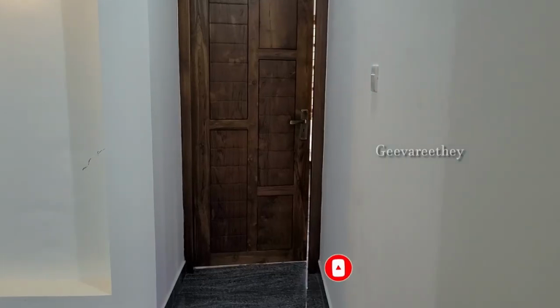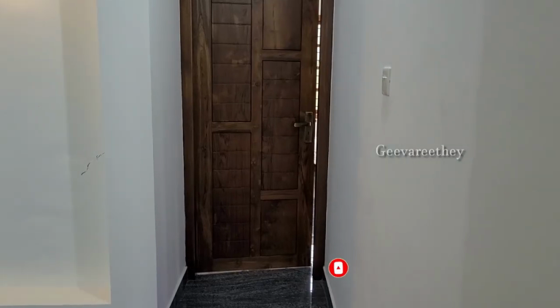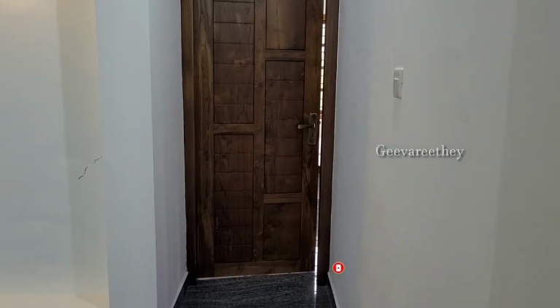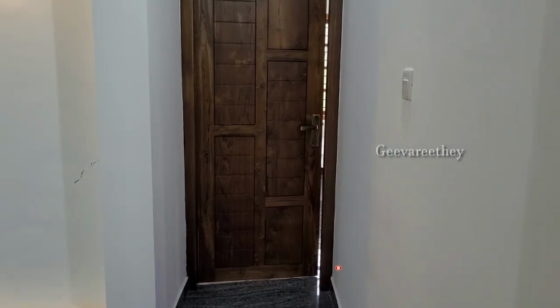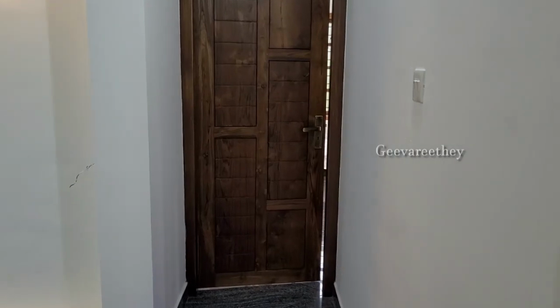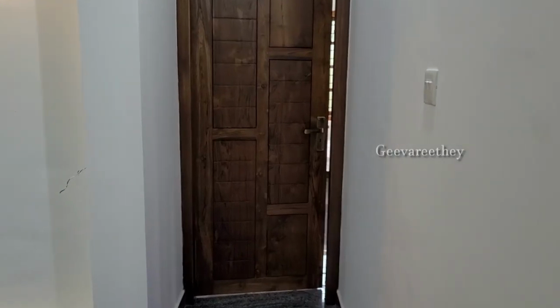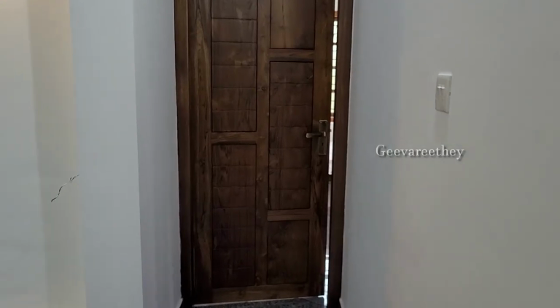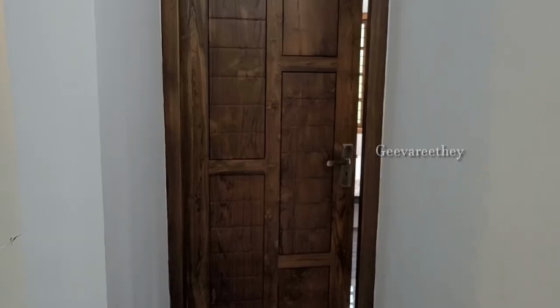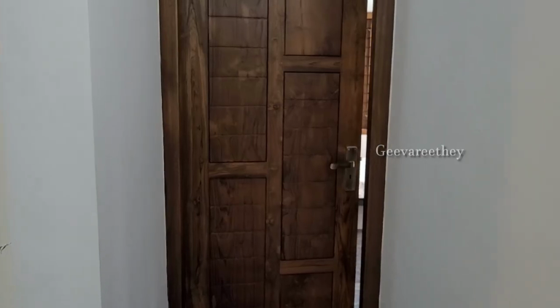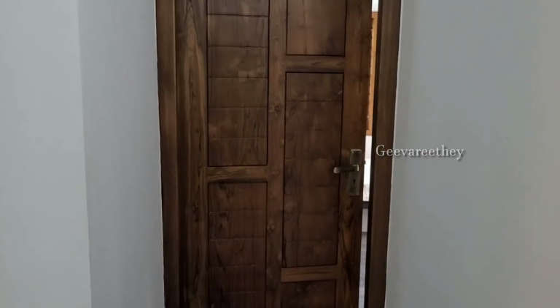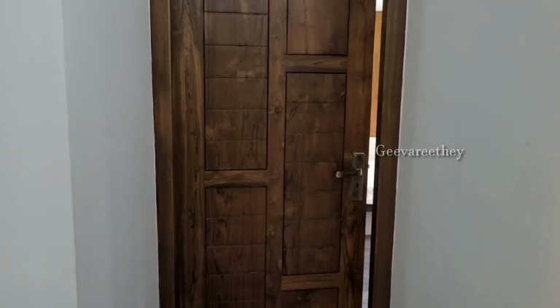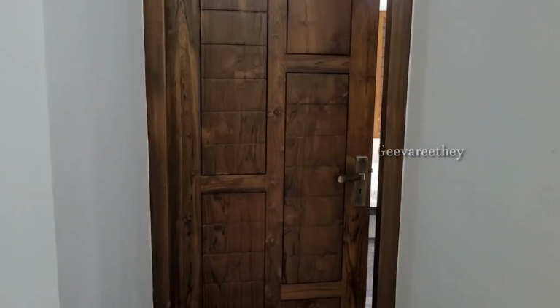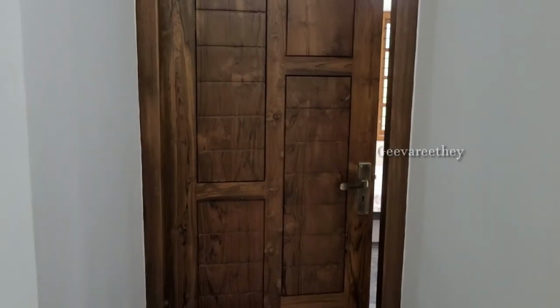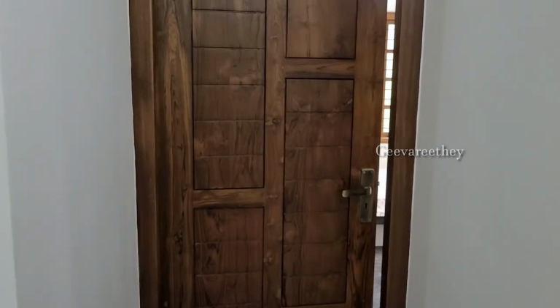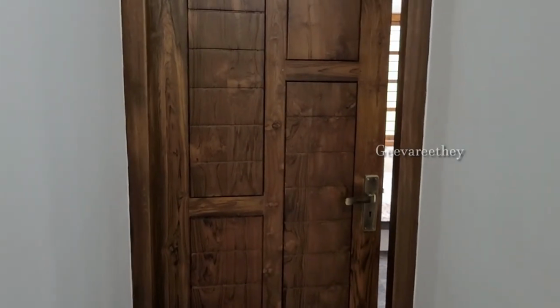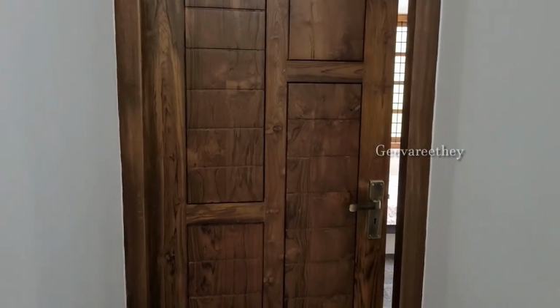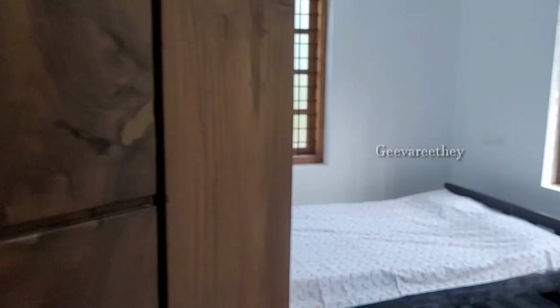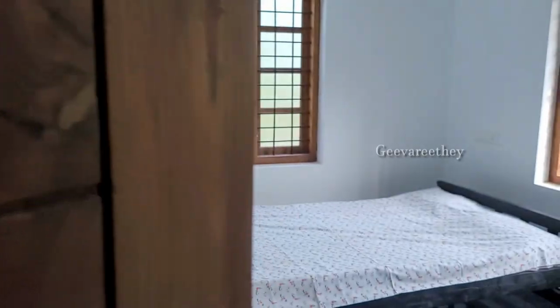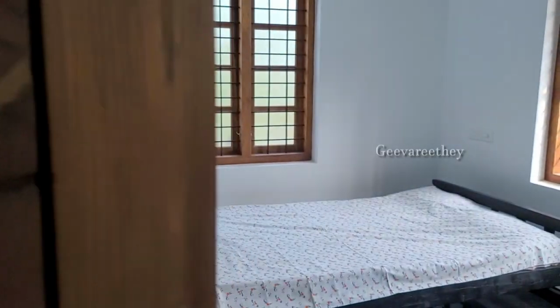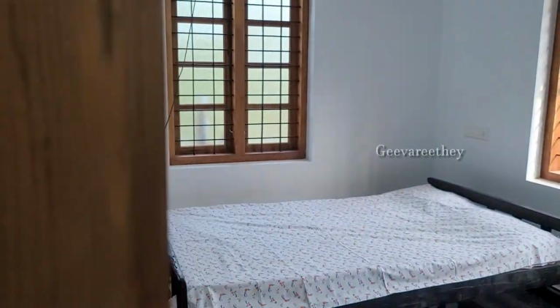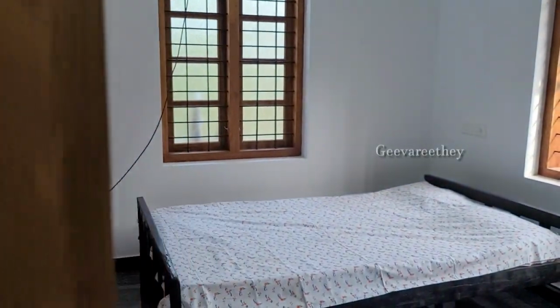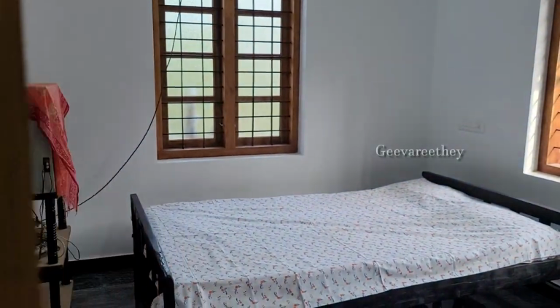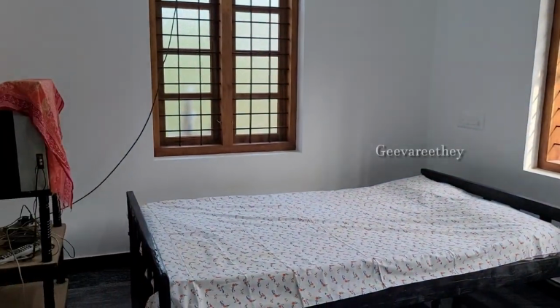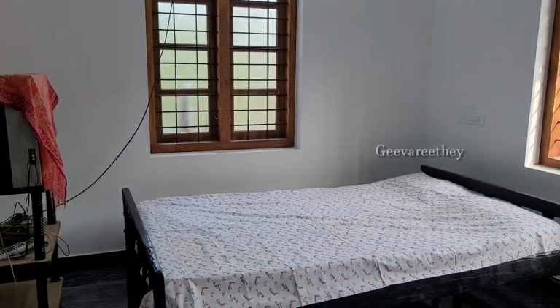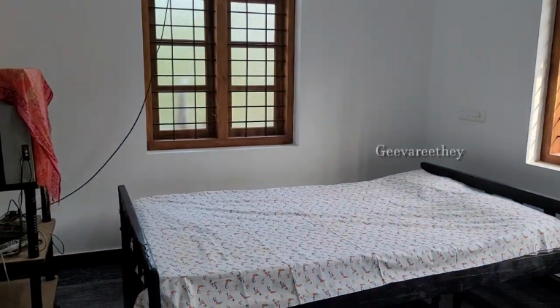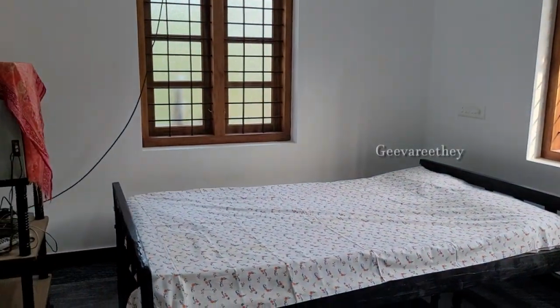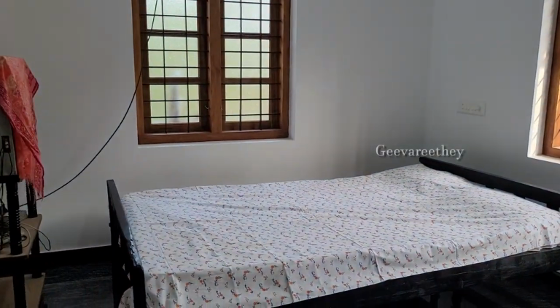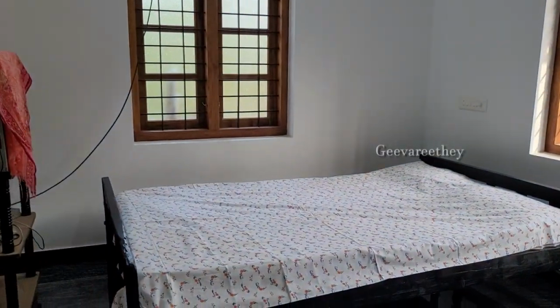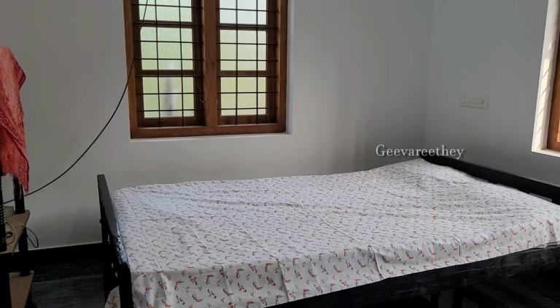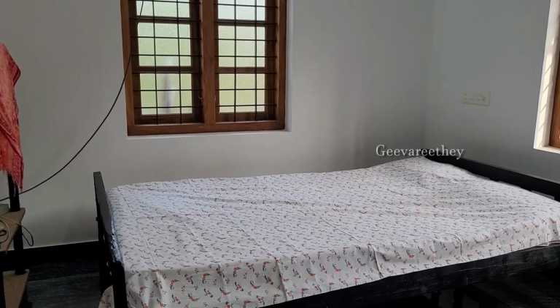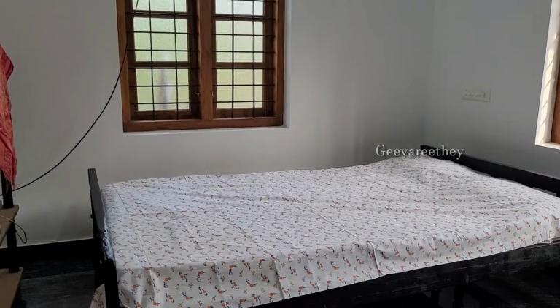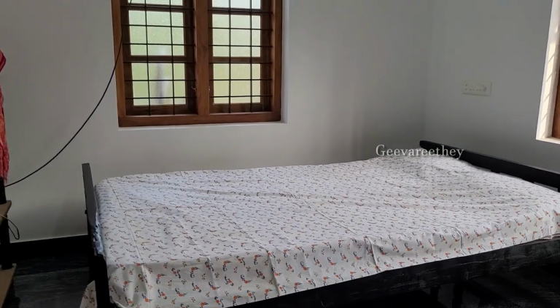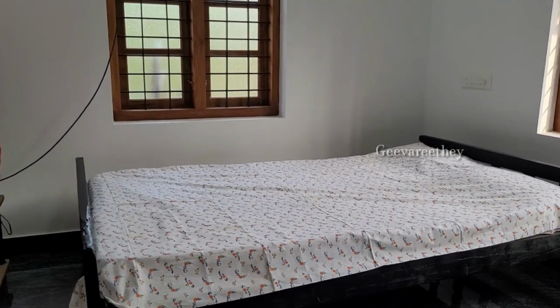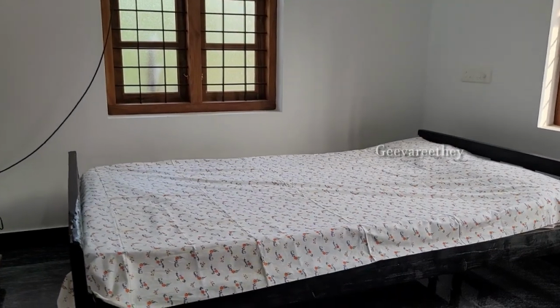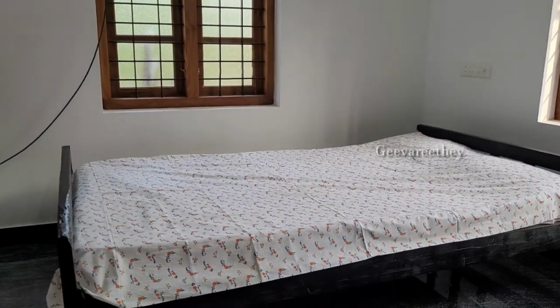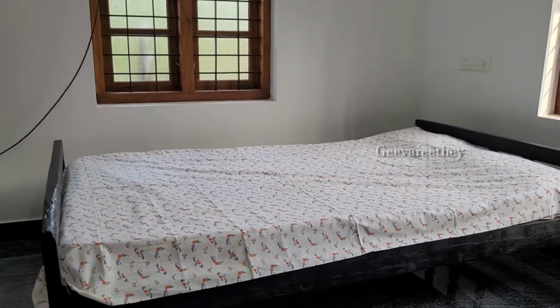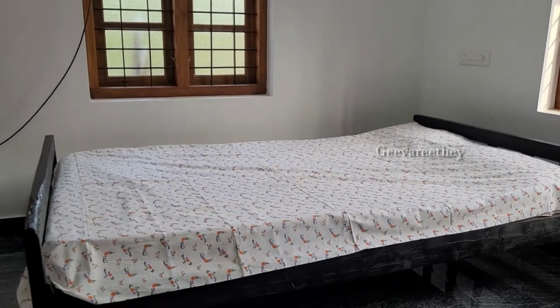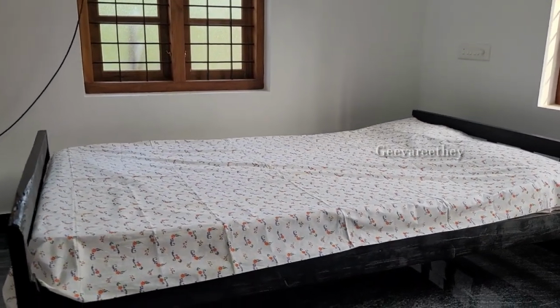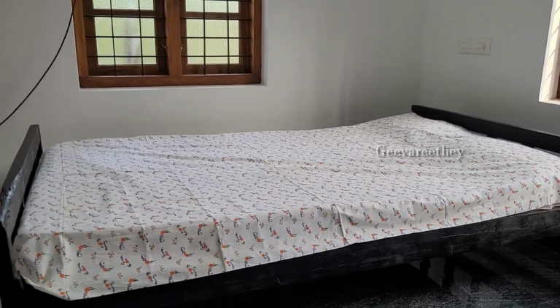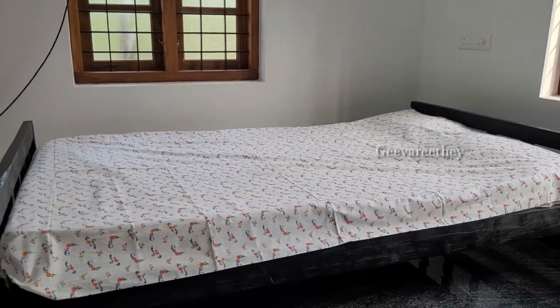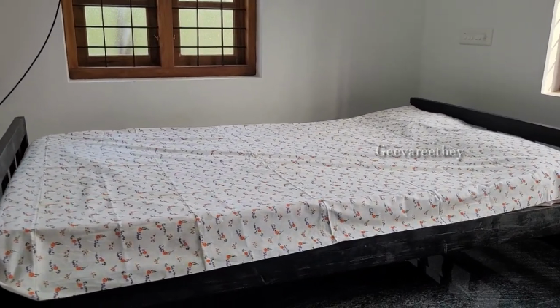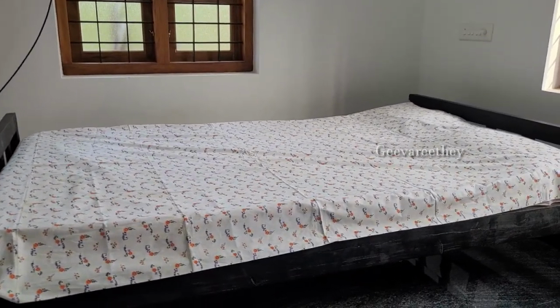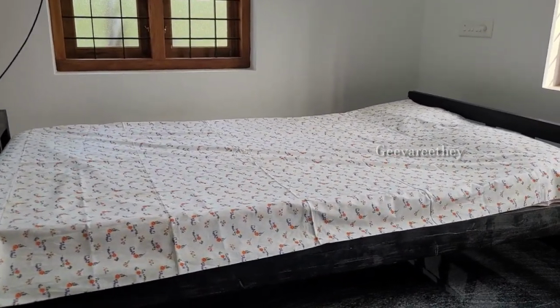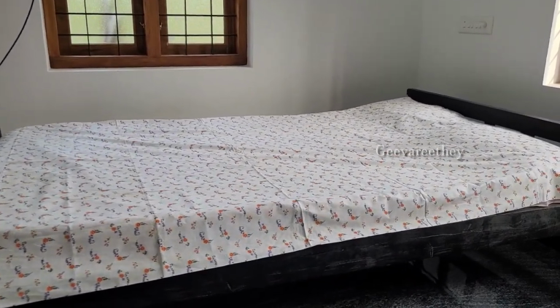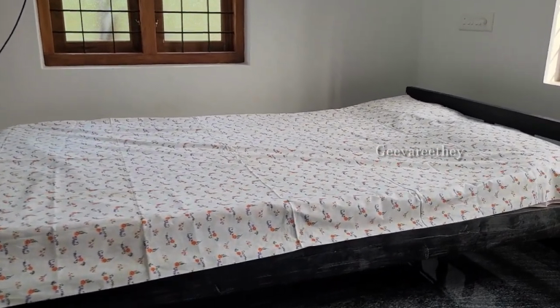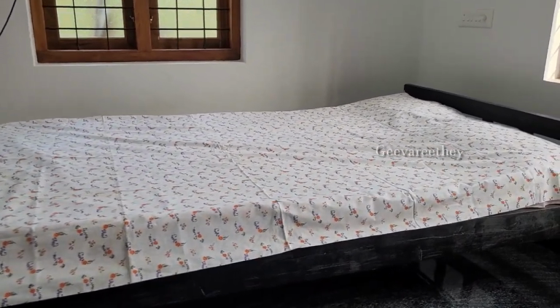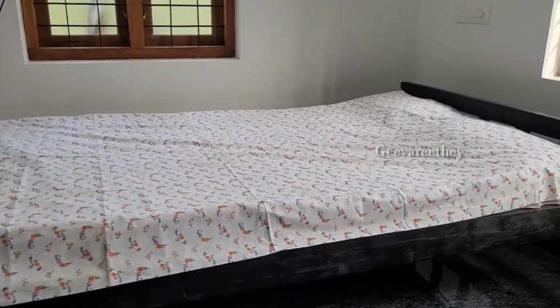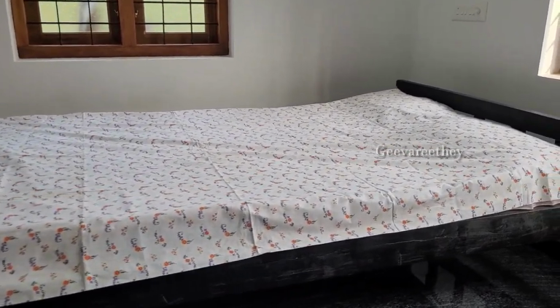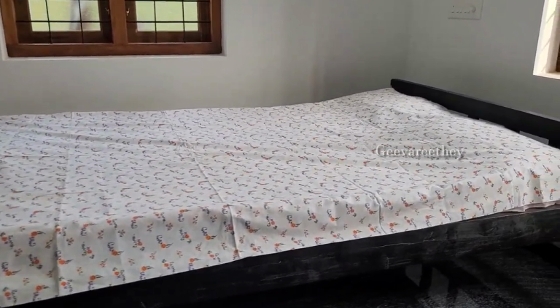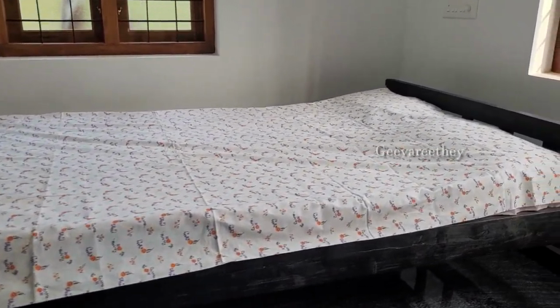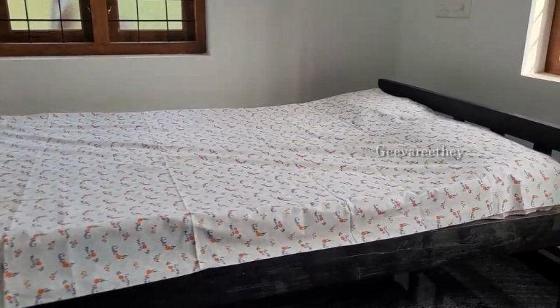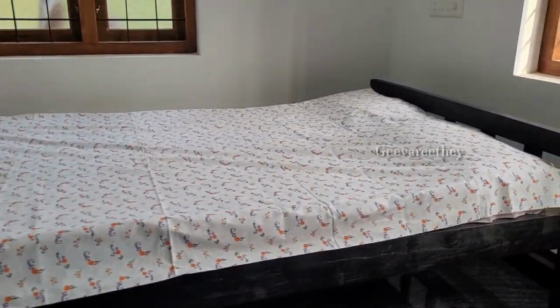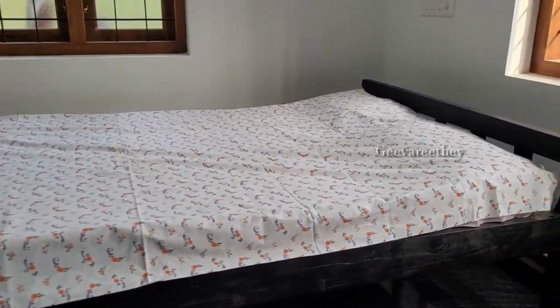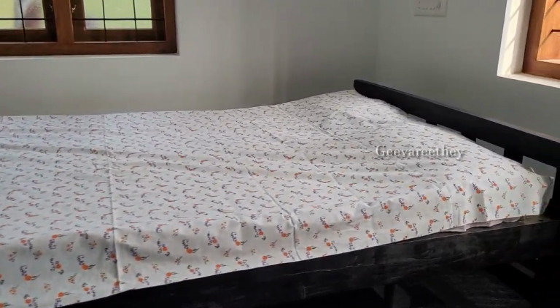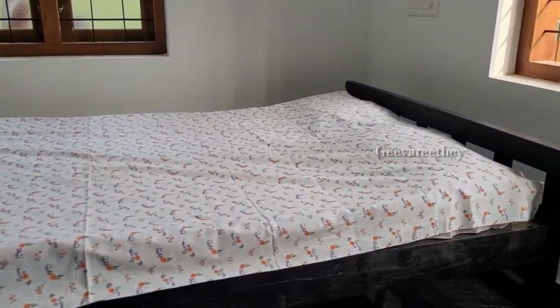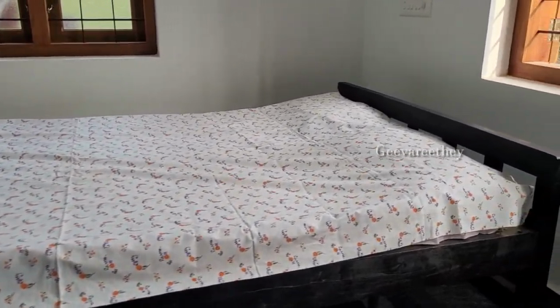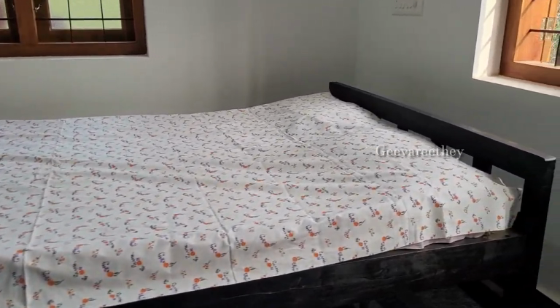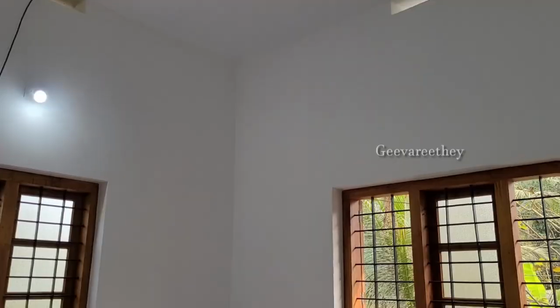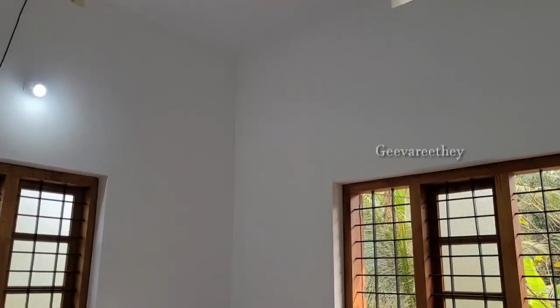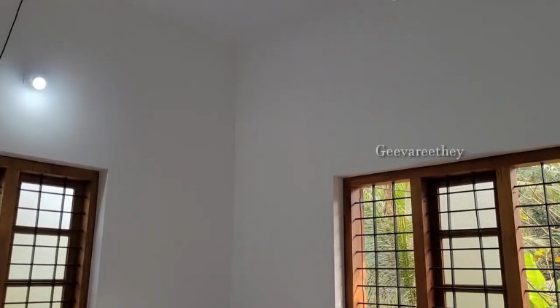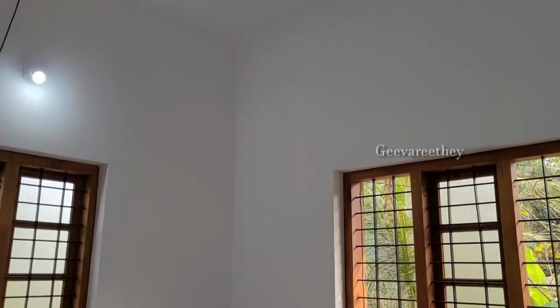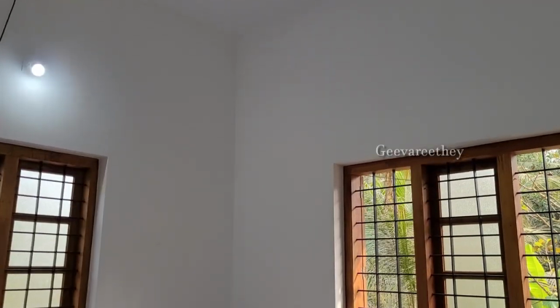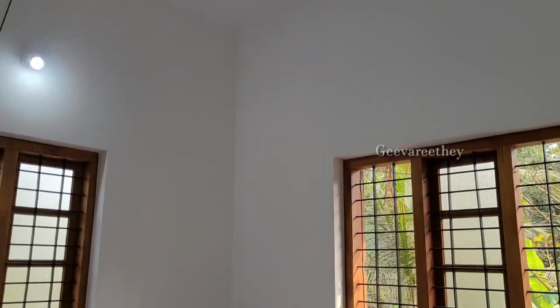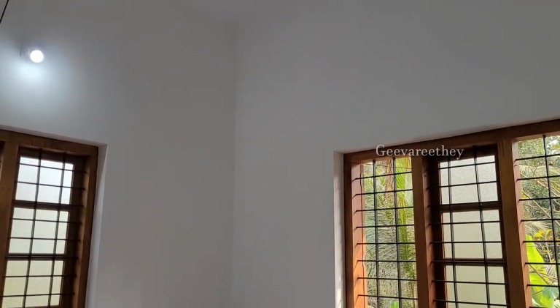Now let us check the third bedroom, which has a single-cot bed and a wardrobe. This bedroom also has an attached bathroom.